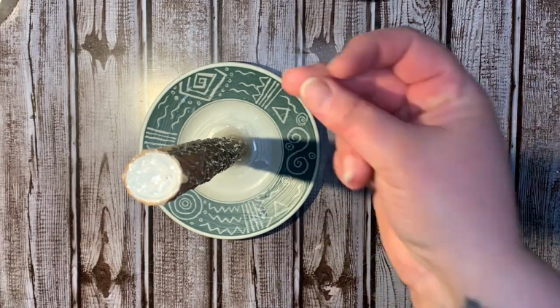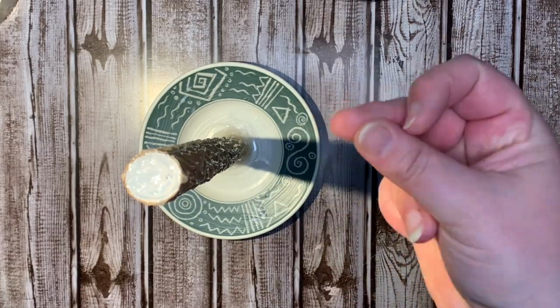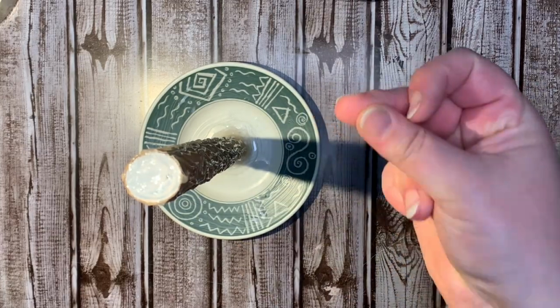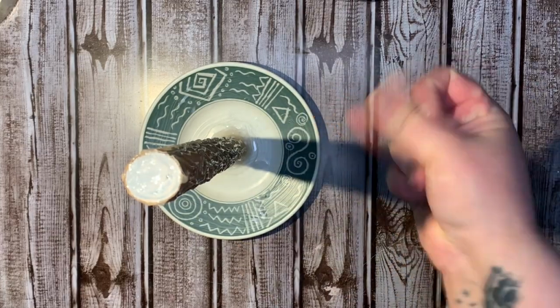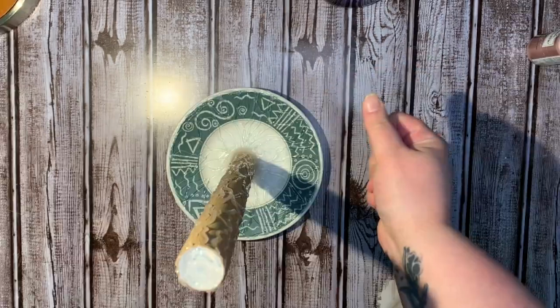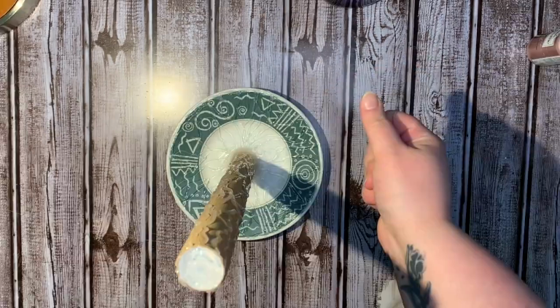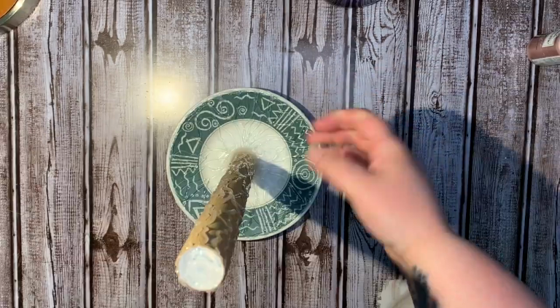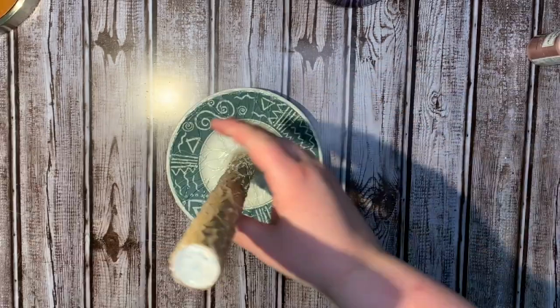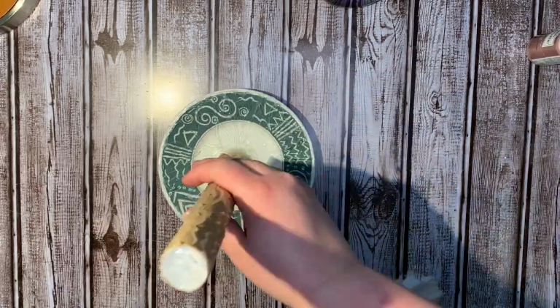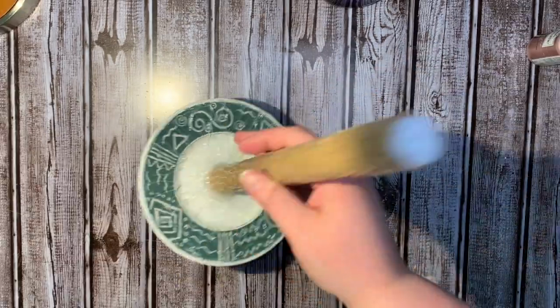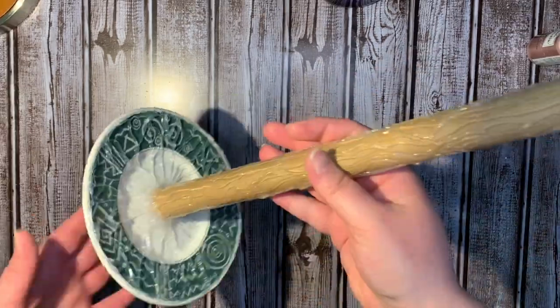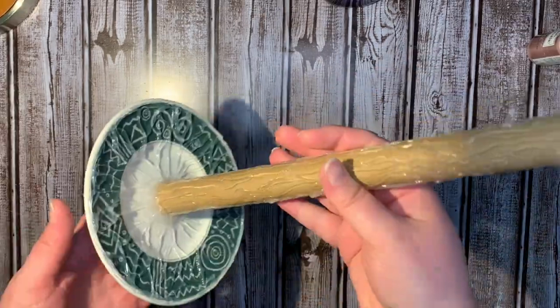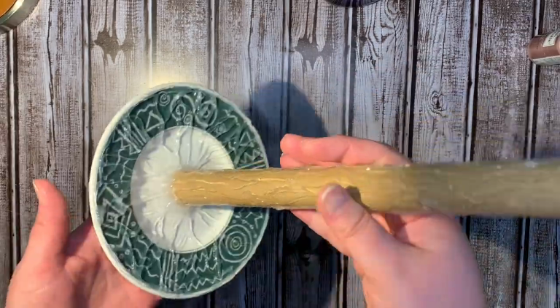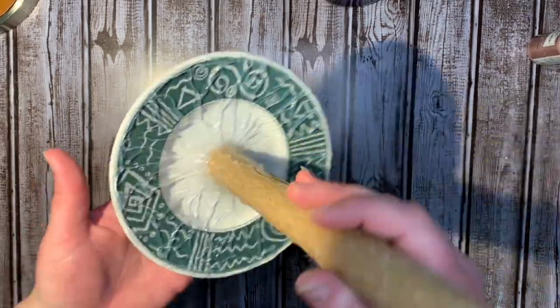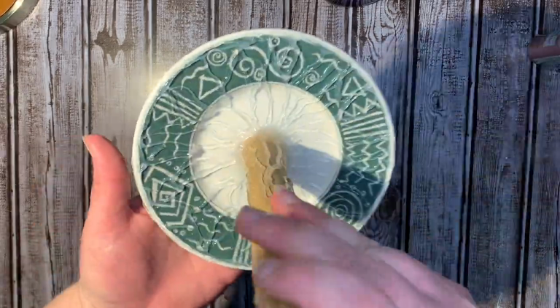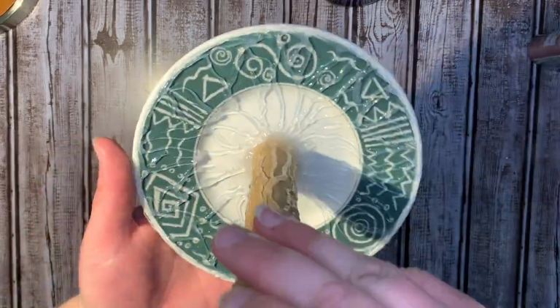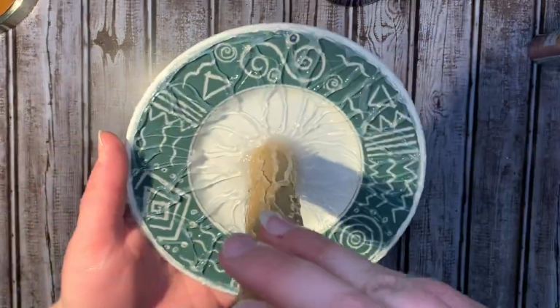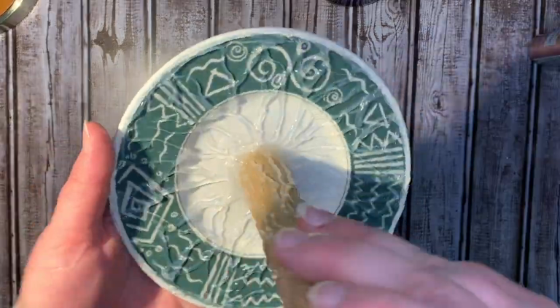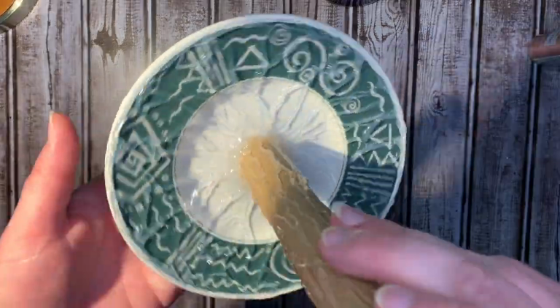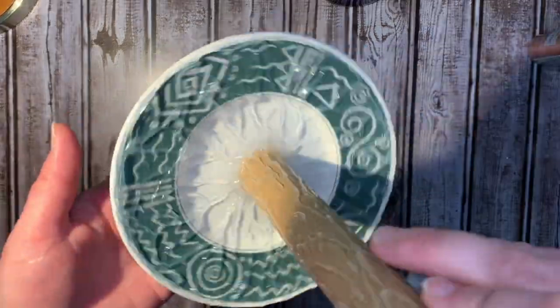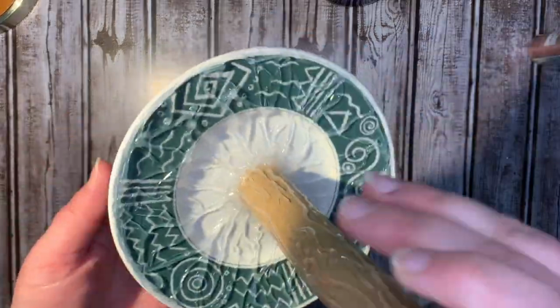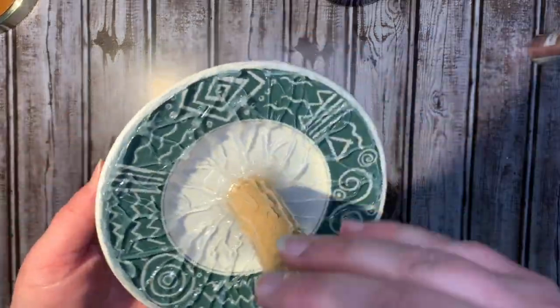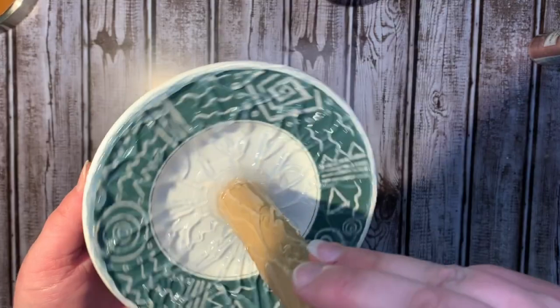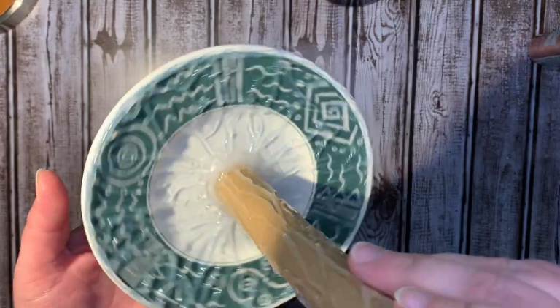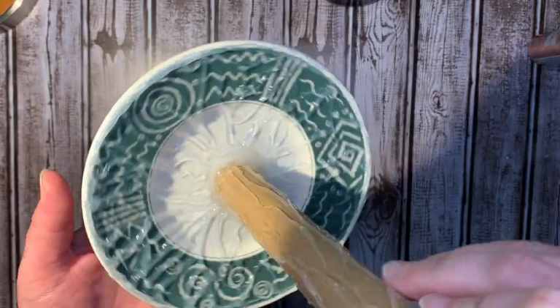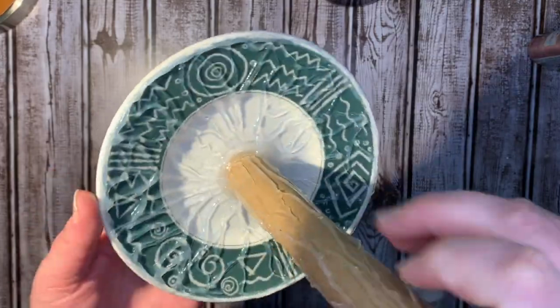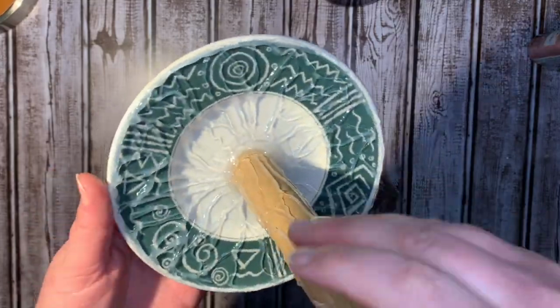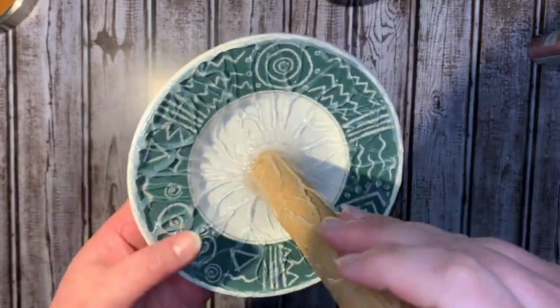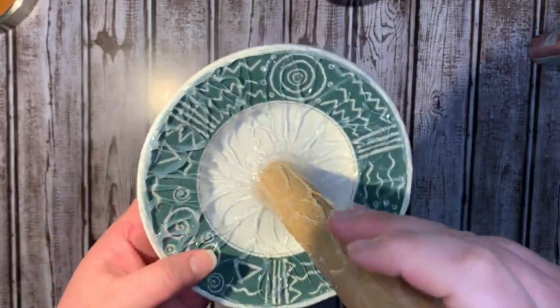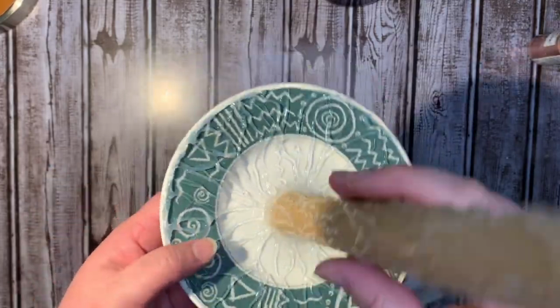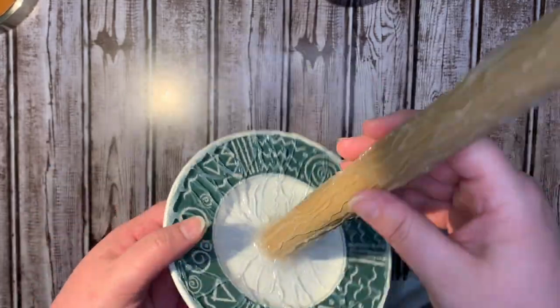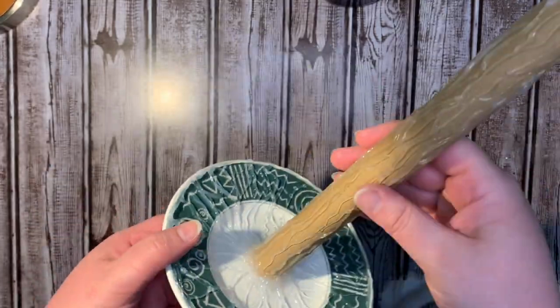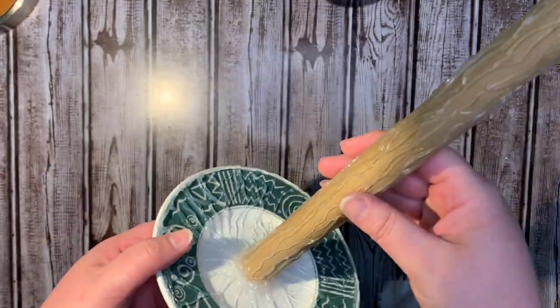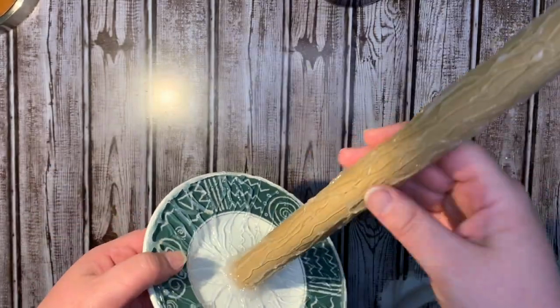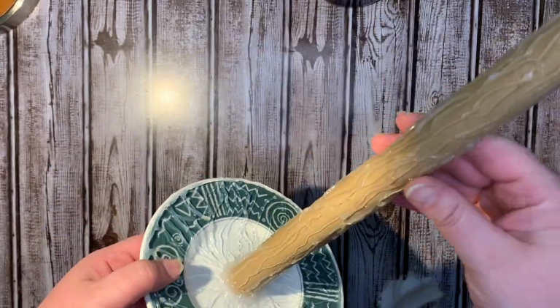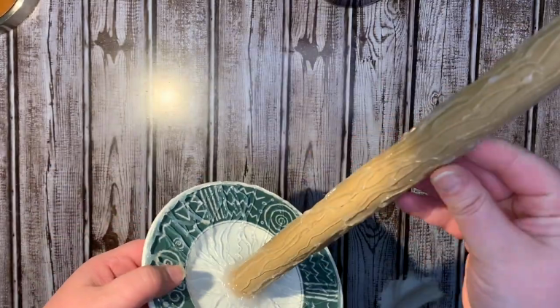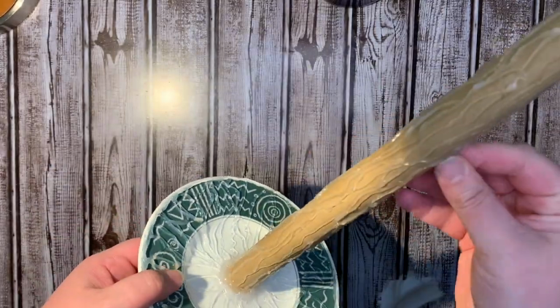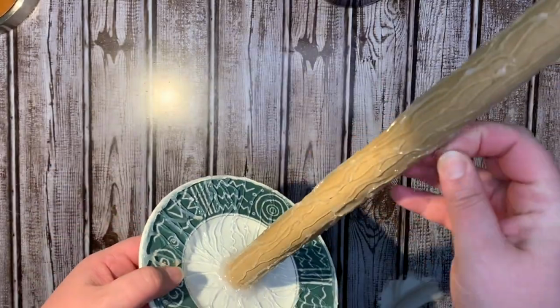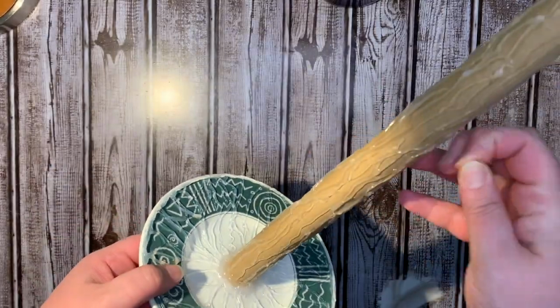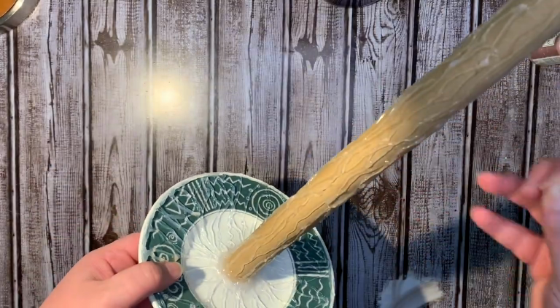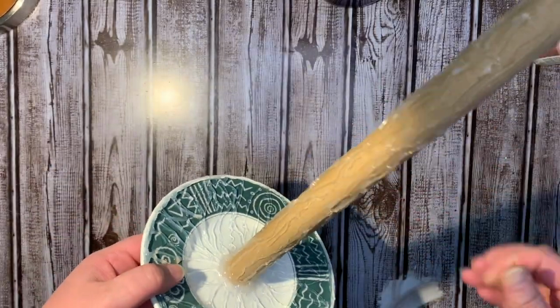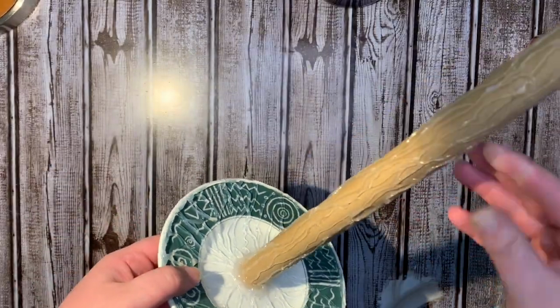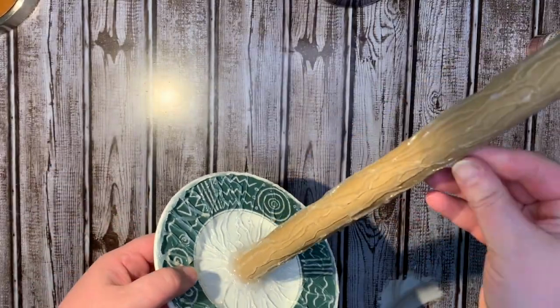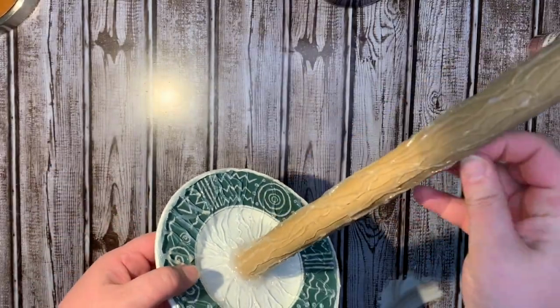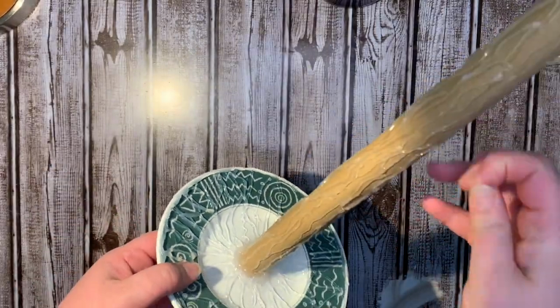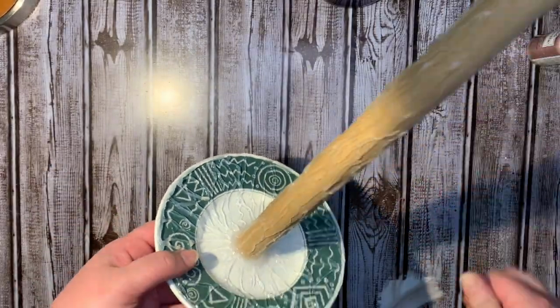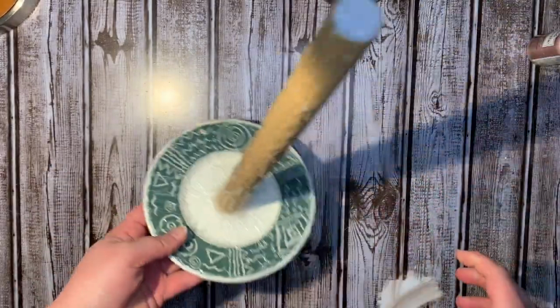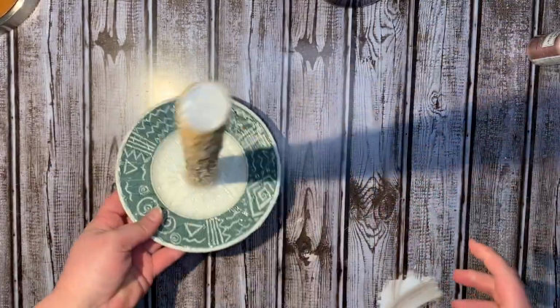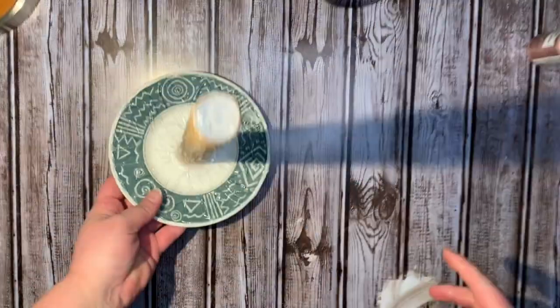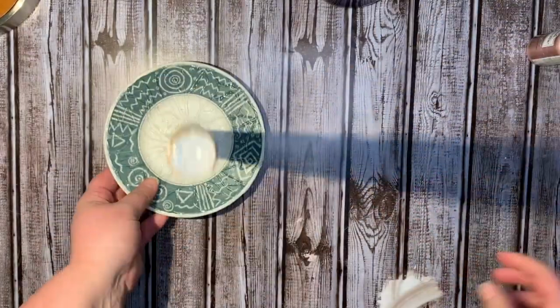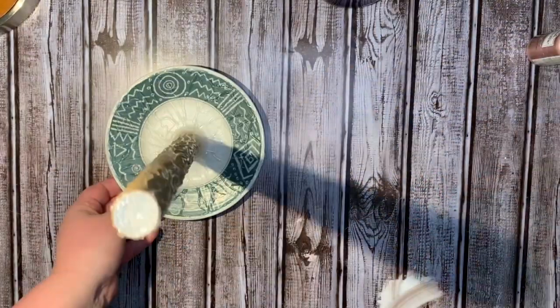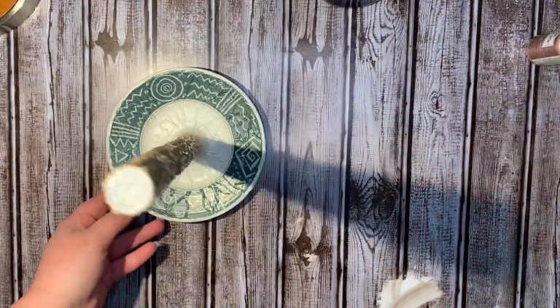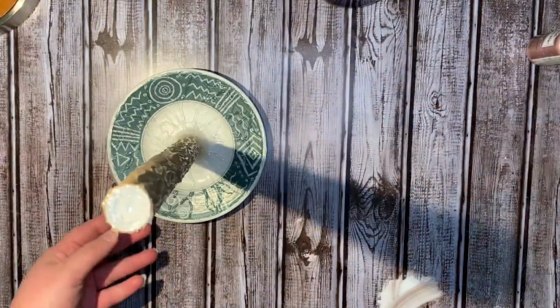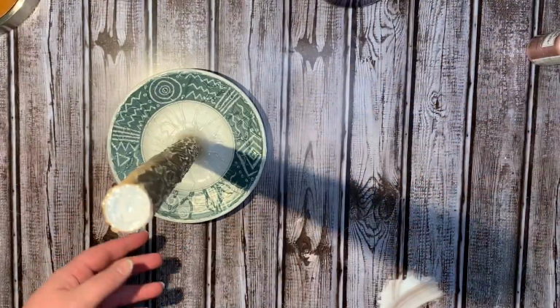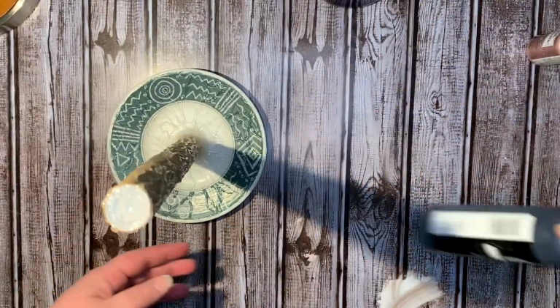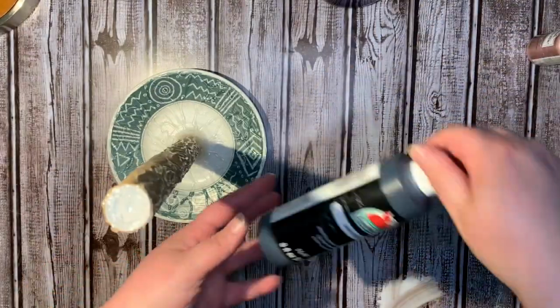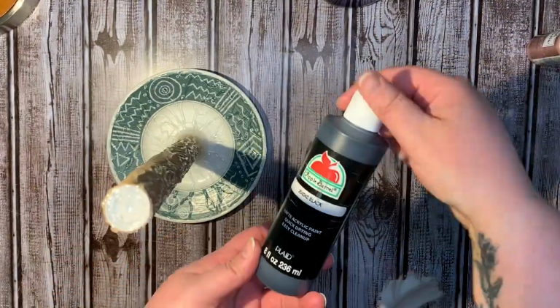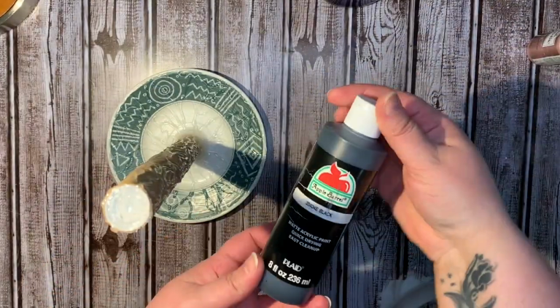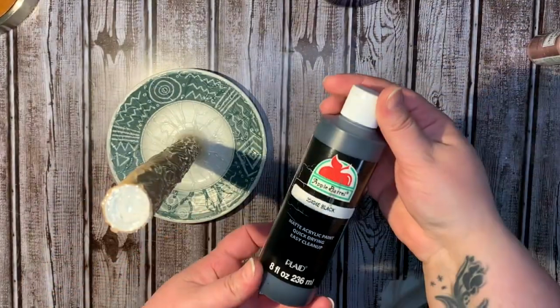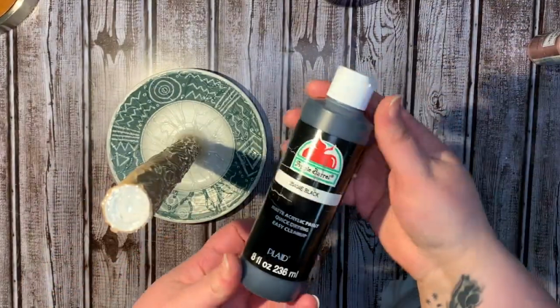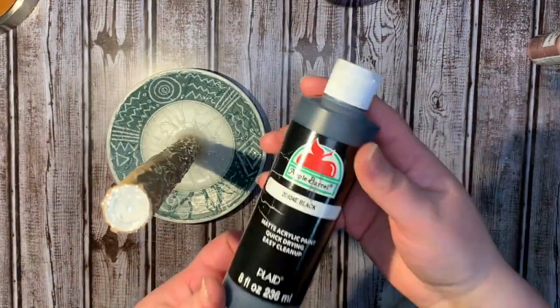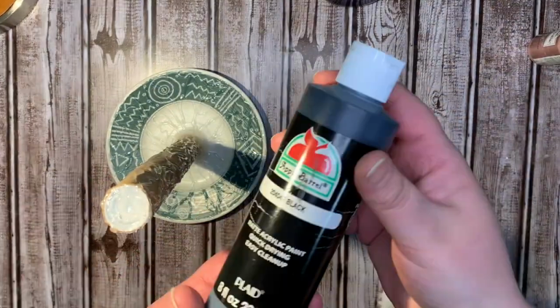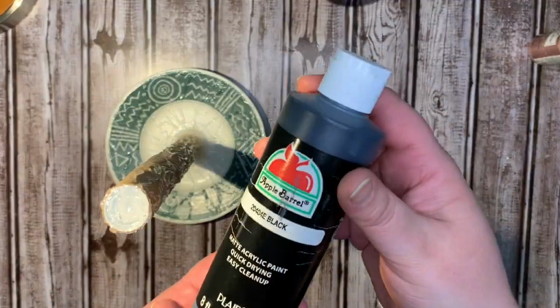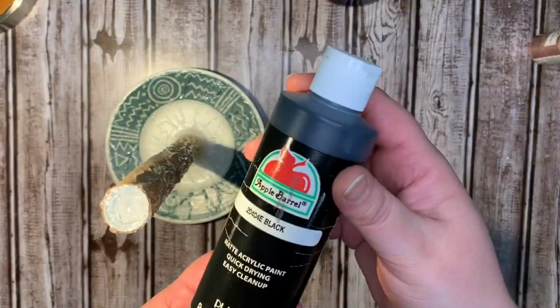I waited until it was dry. I also did this to the plate just to kind of give it a little bit of root texture.